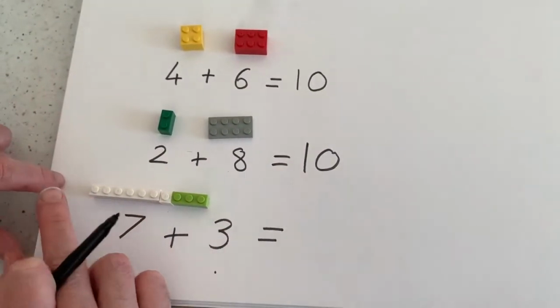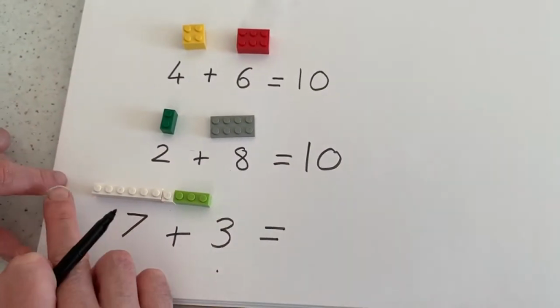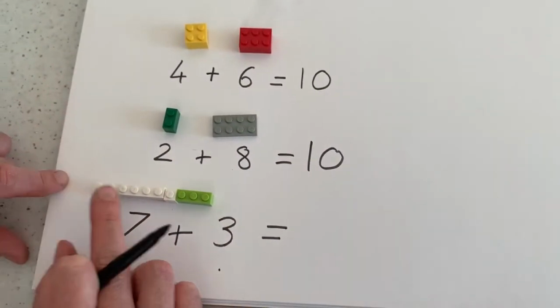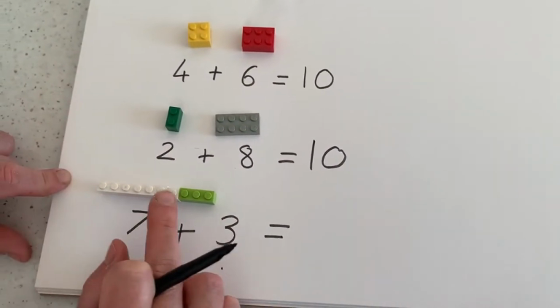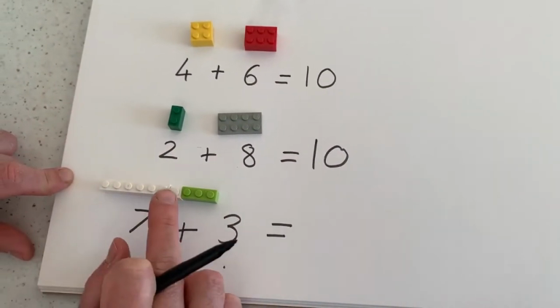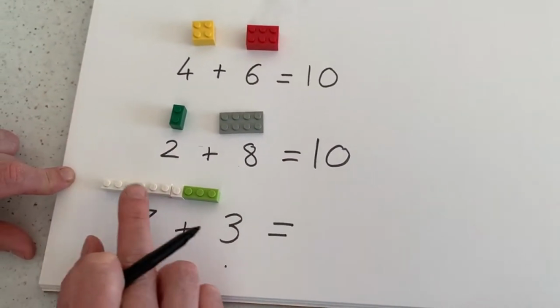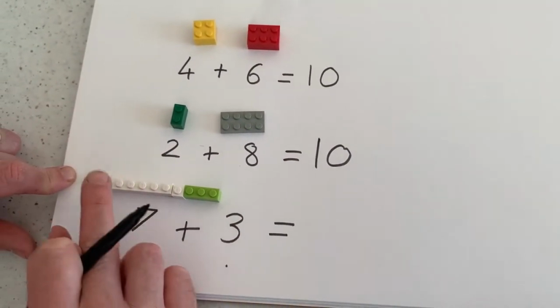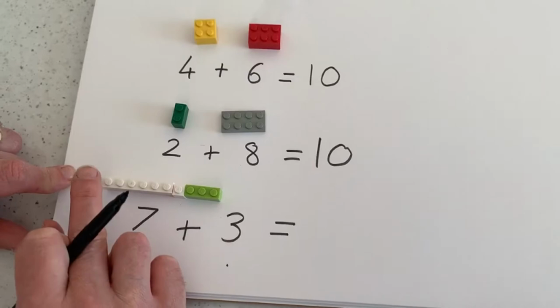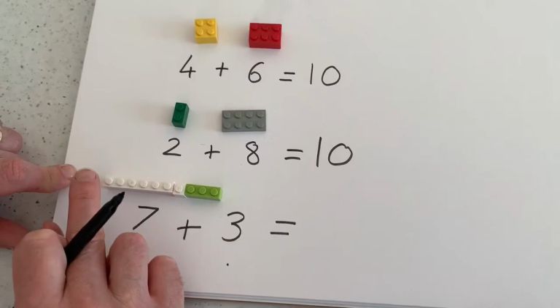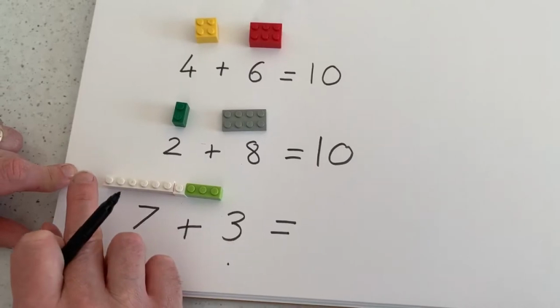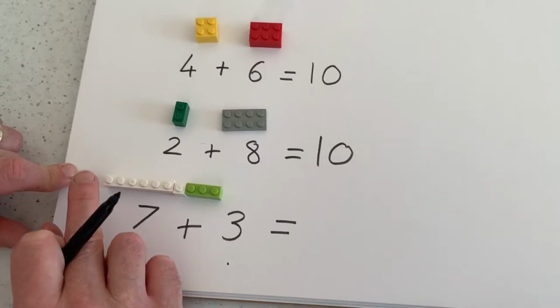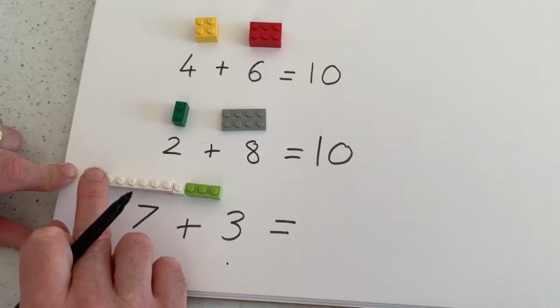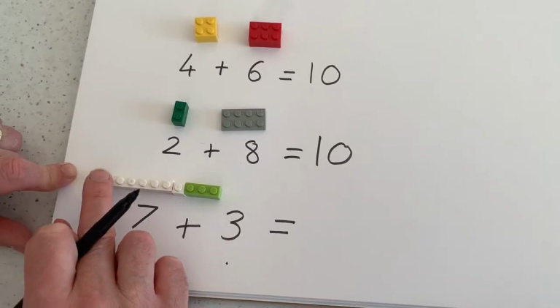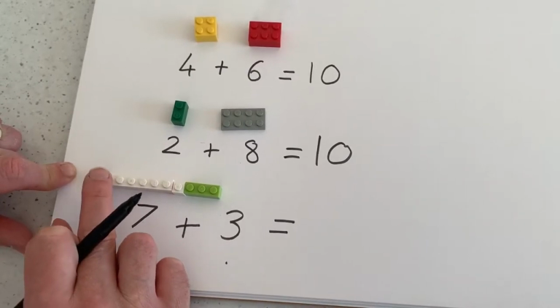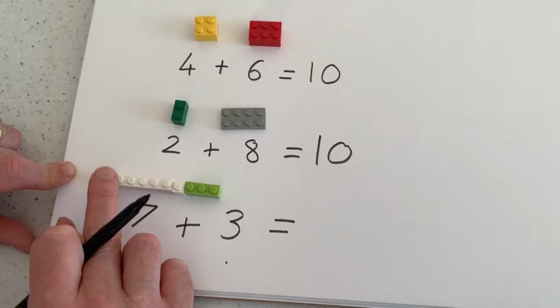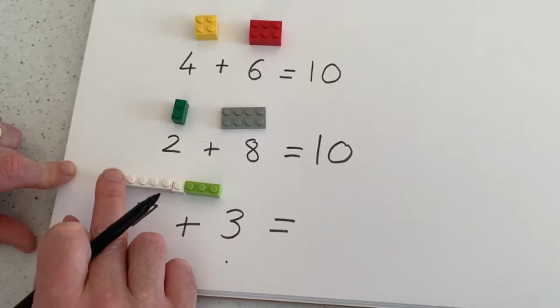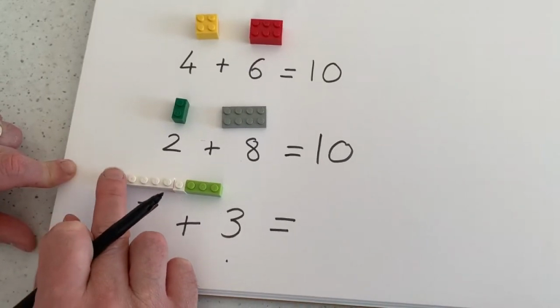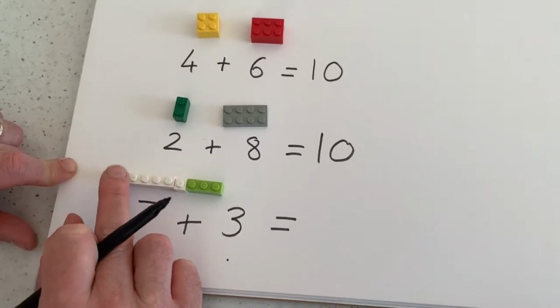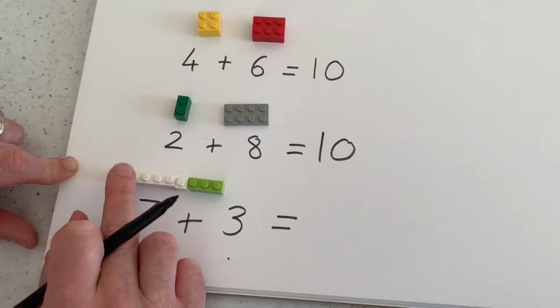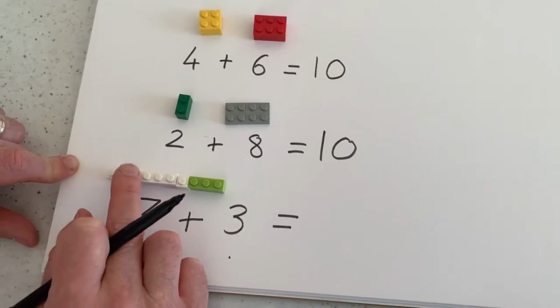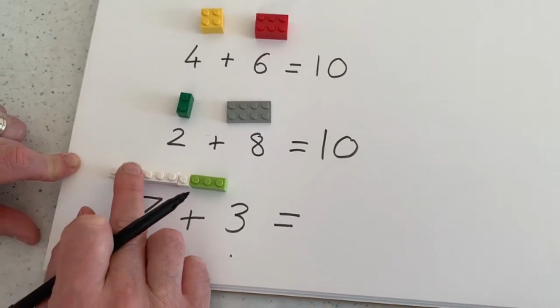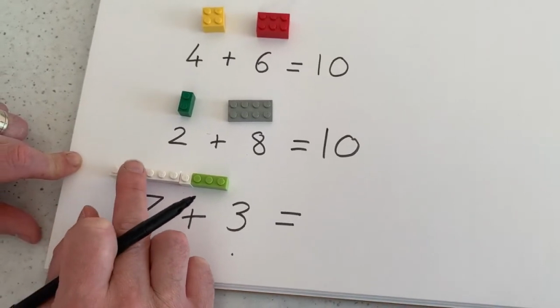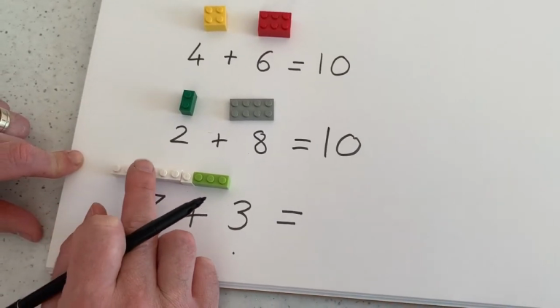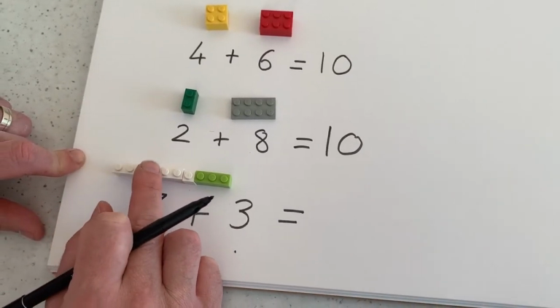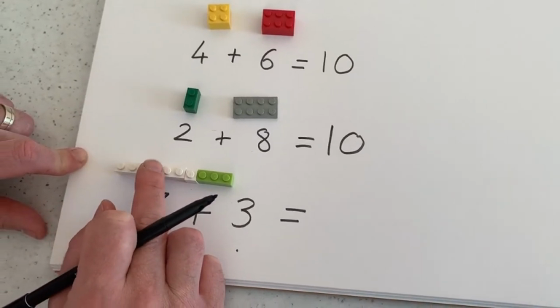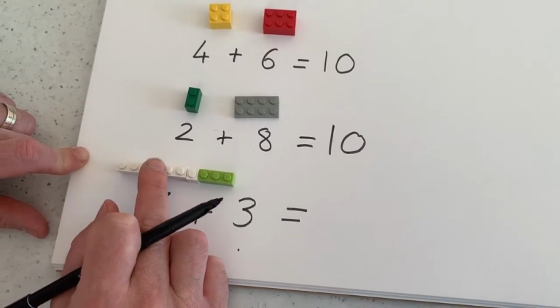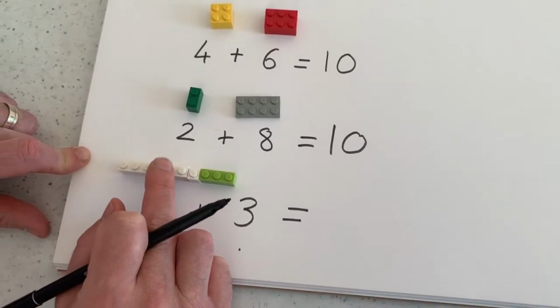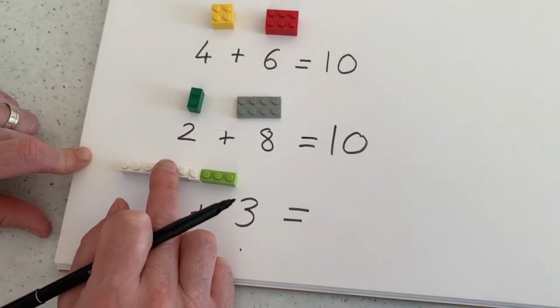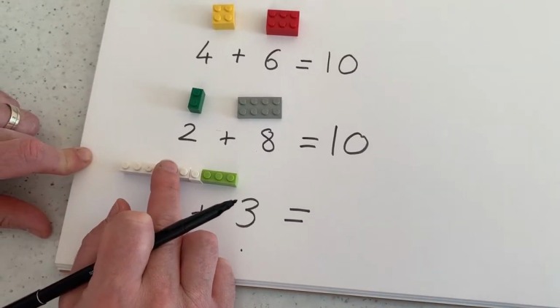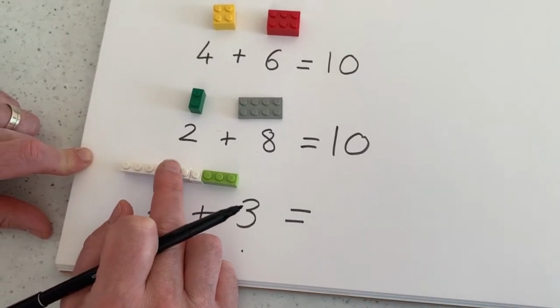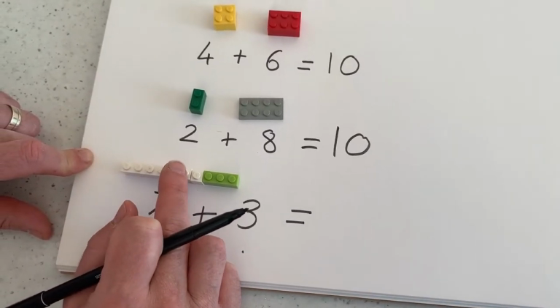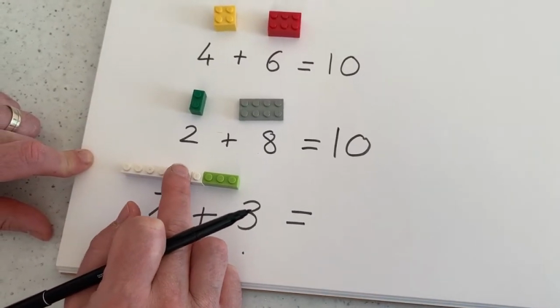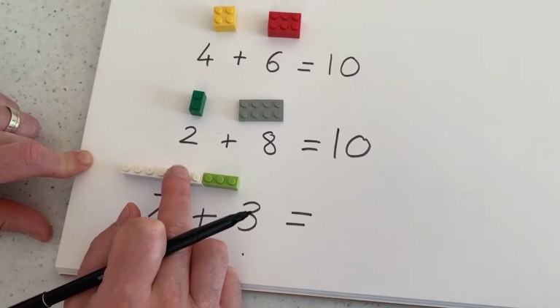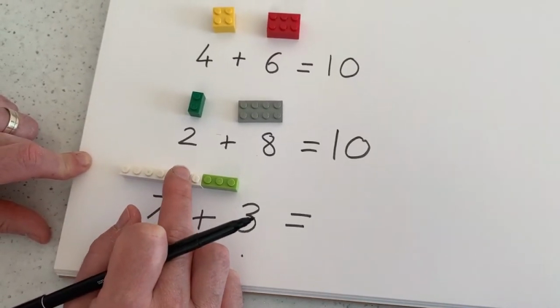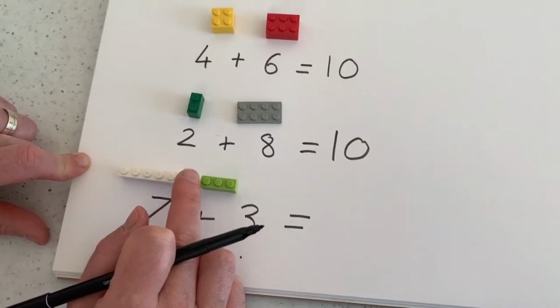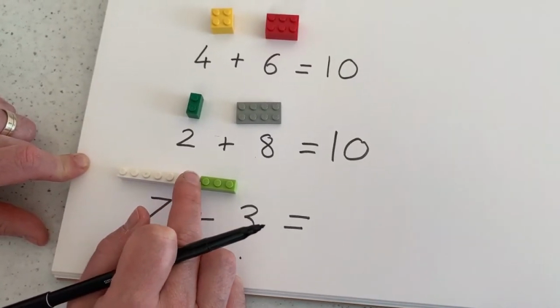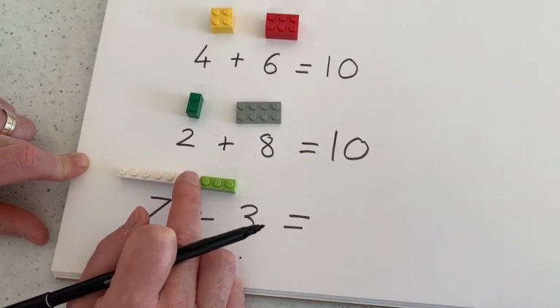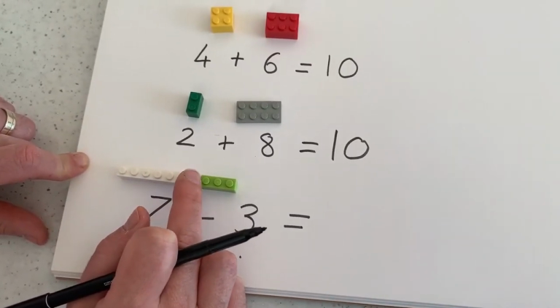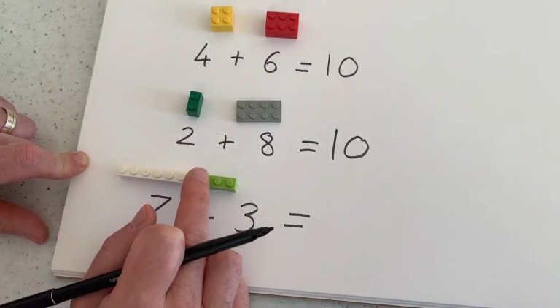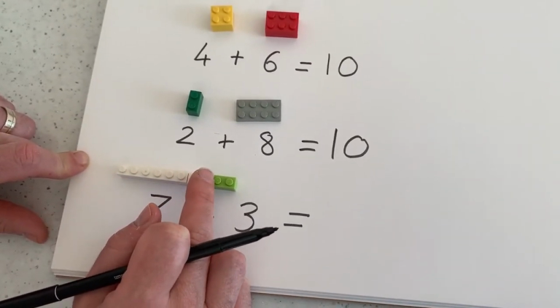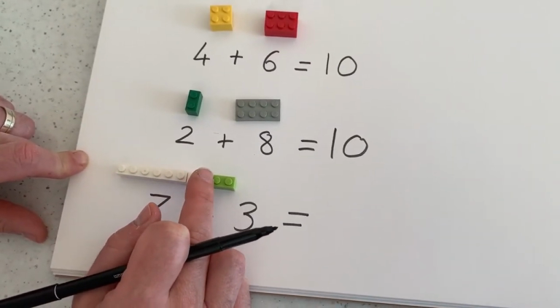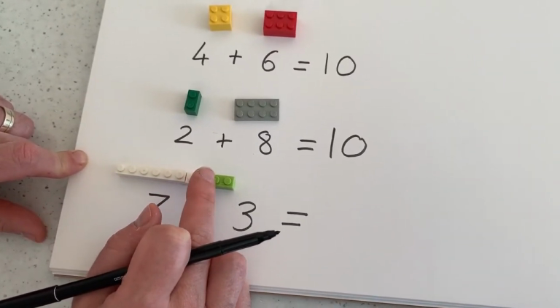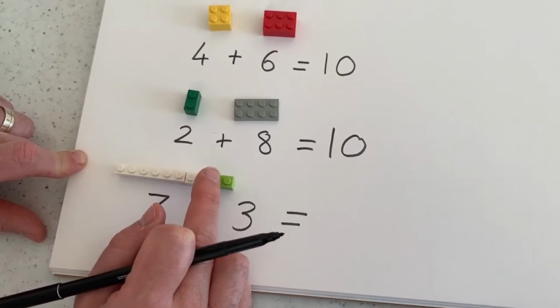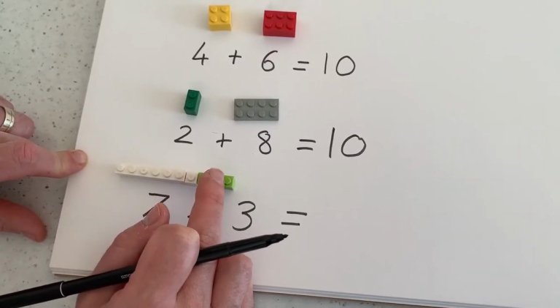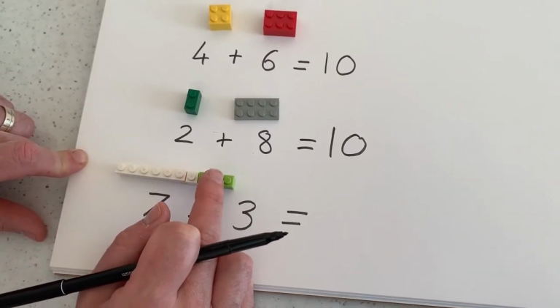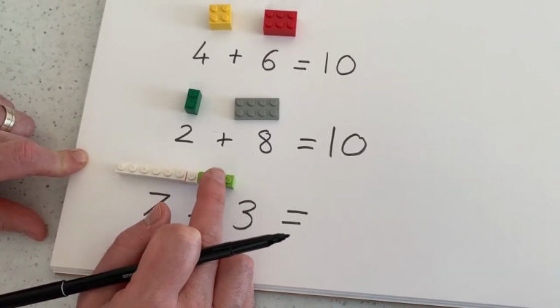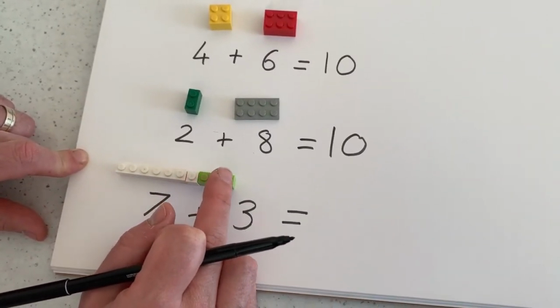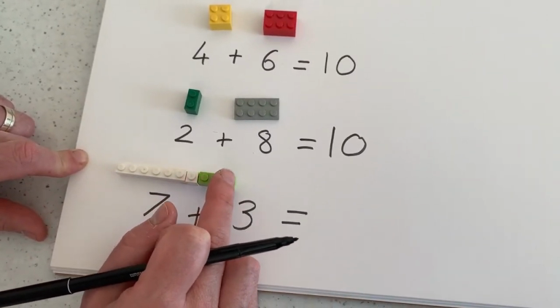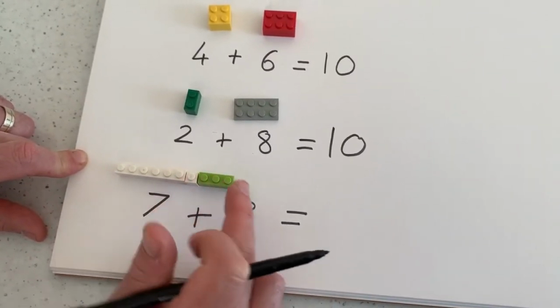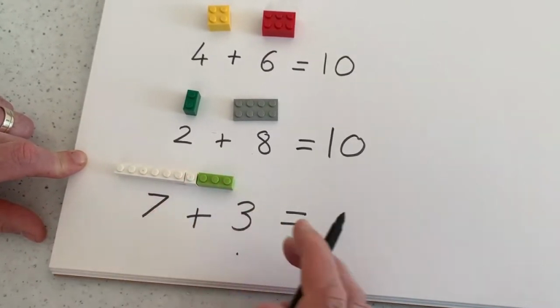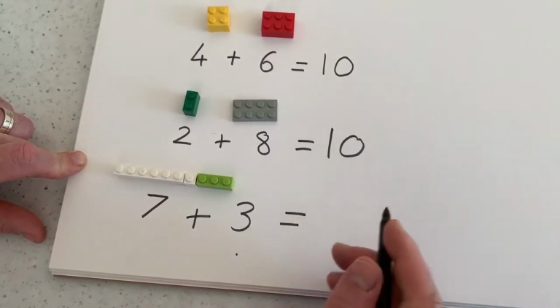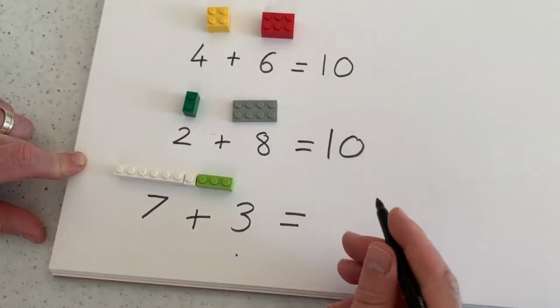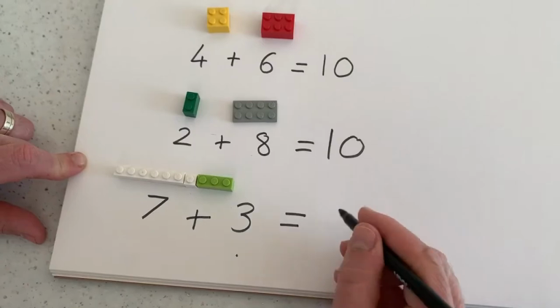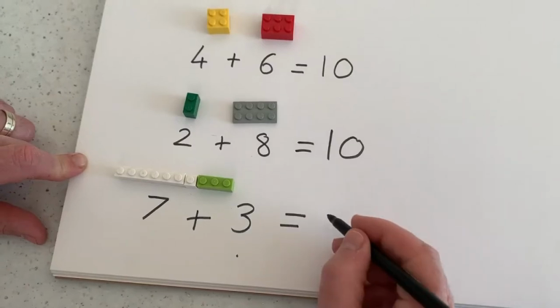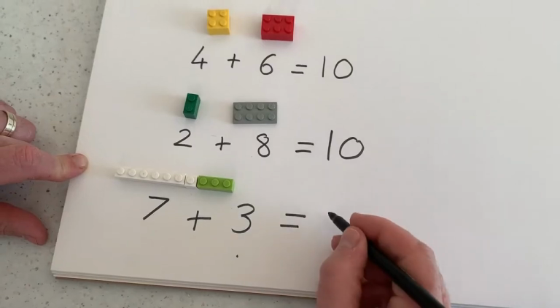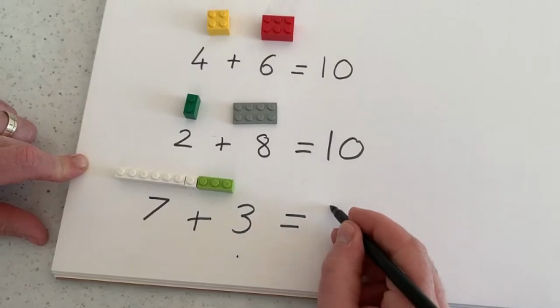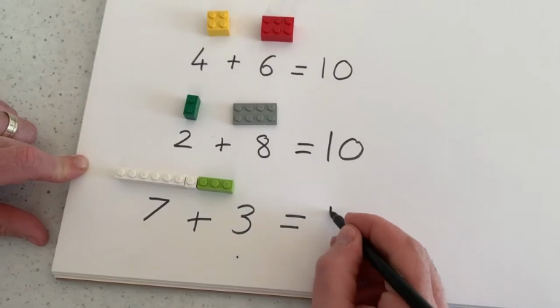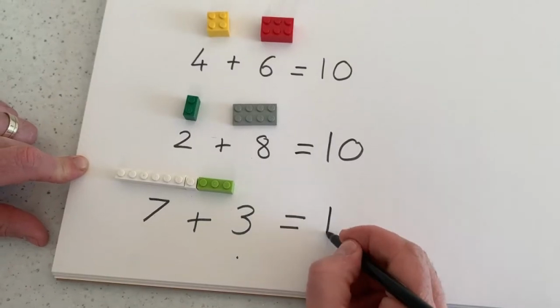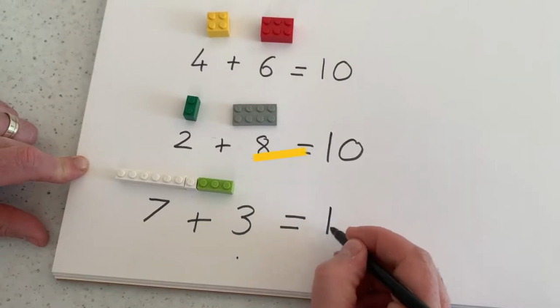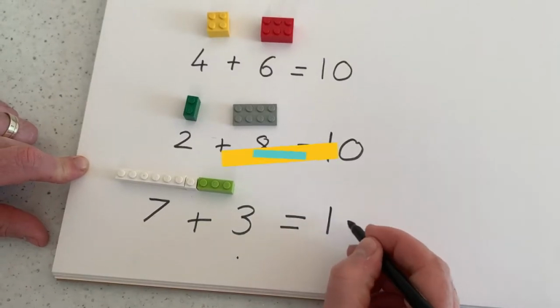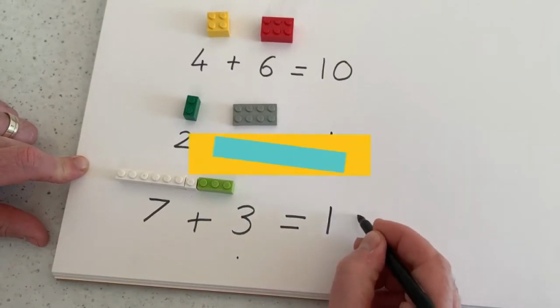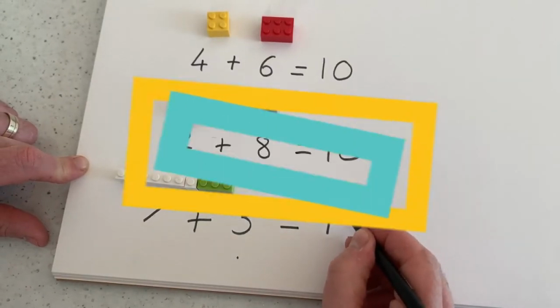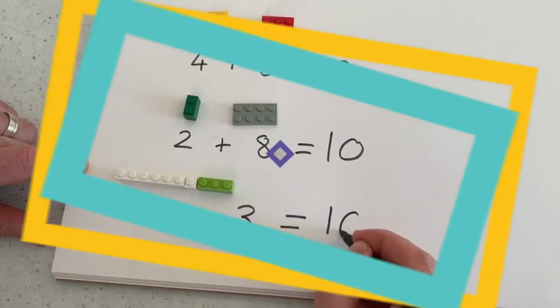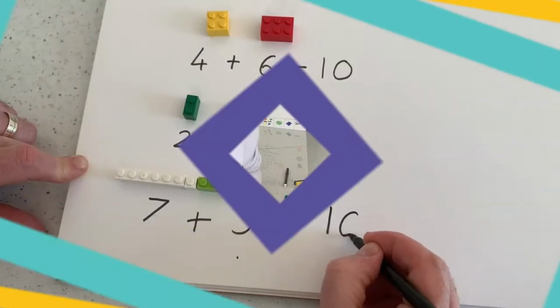And count them off: 1, 2, 3, 4, 5, 6, 7, 8, 9, 10. 10.